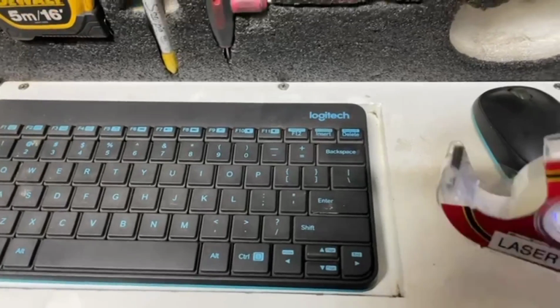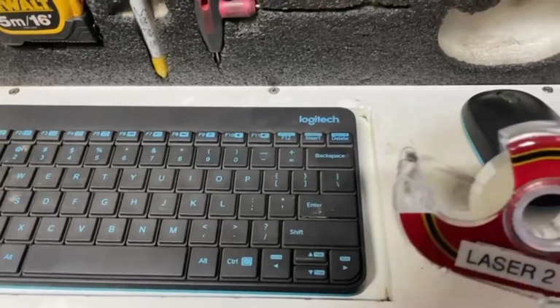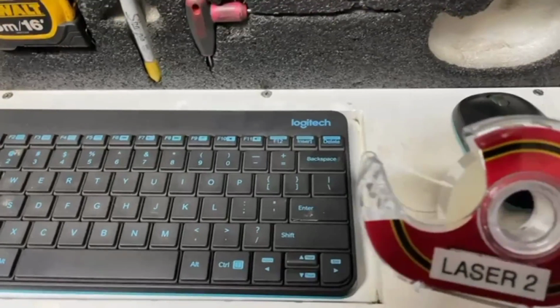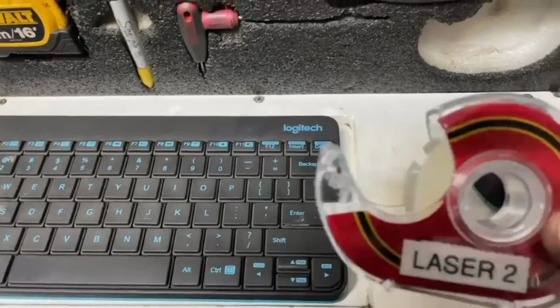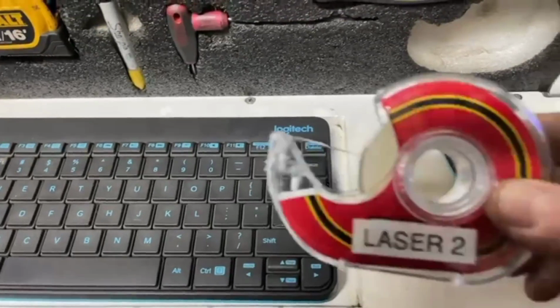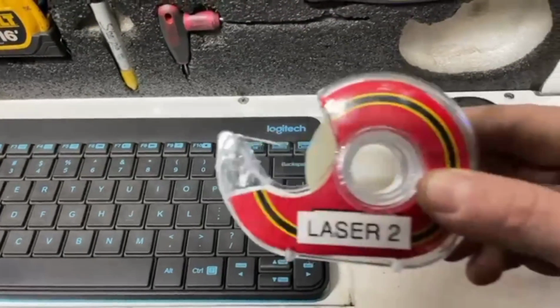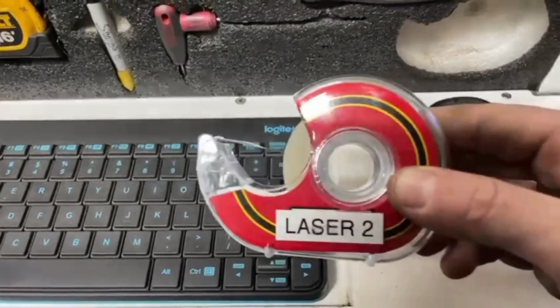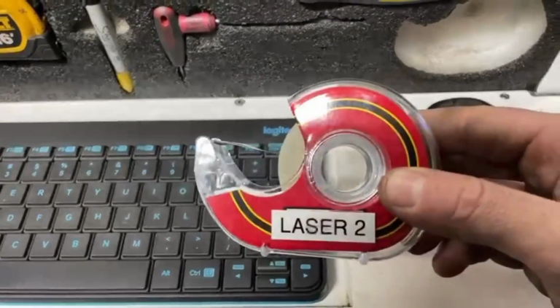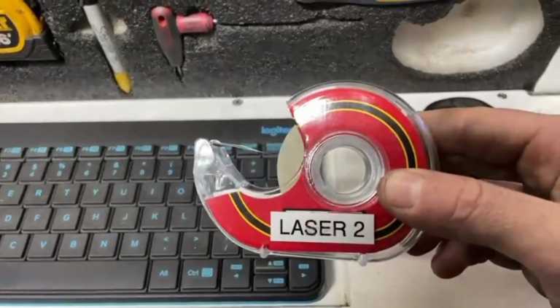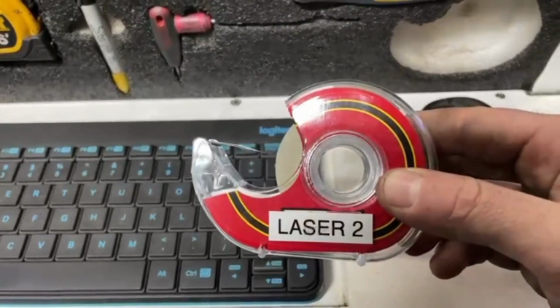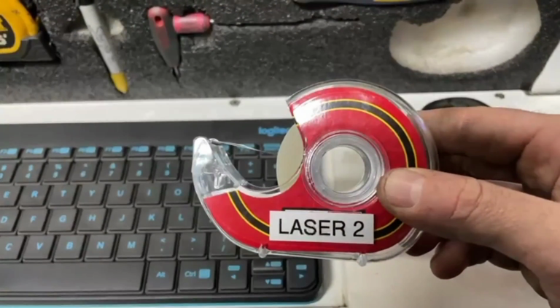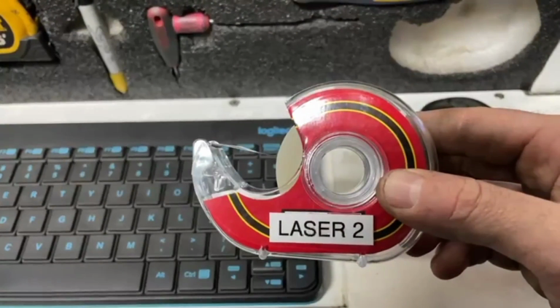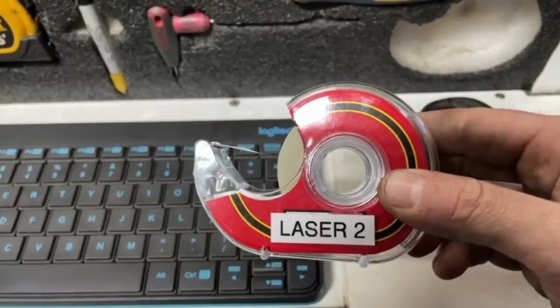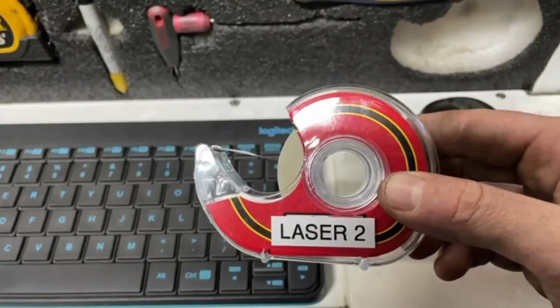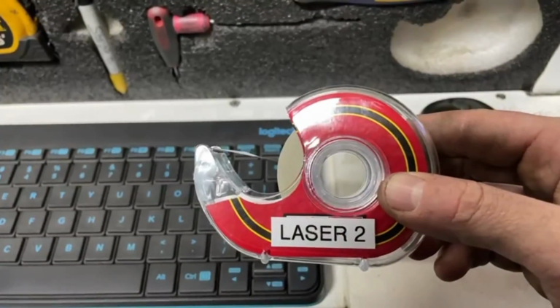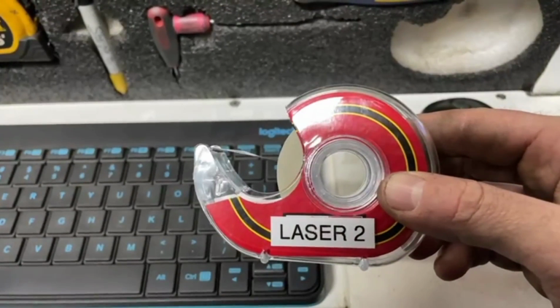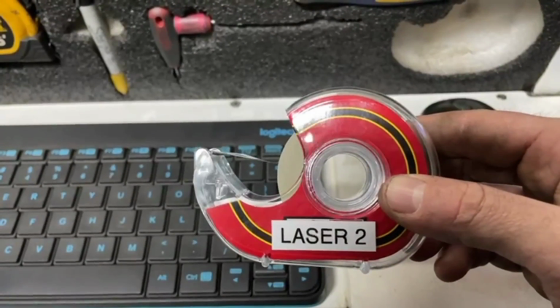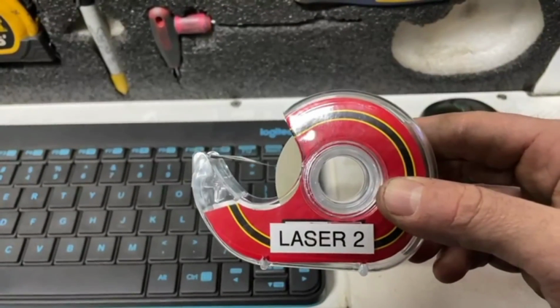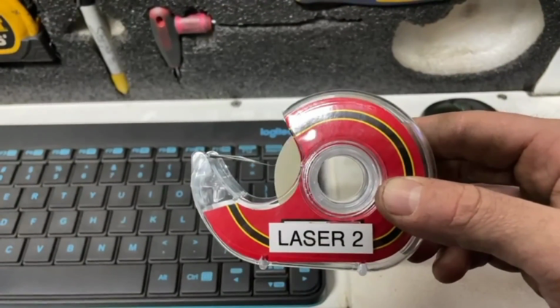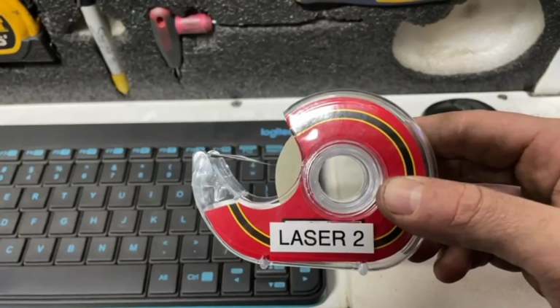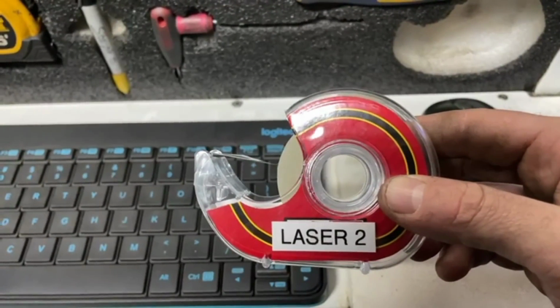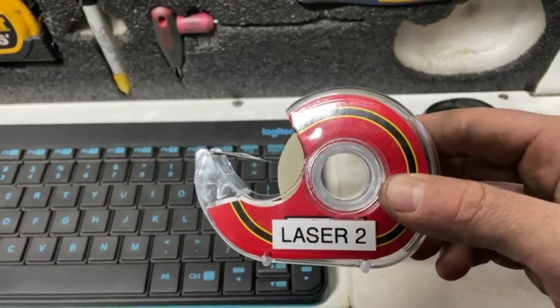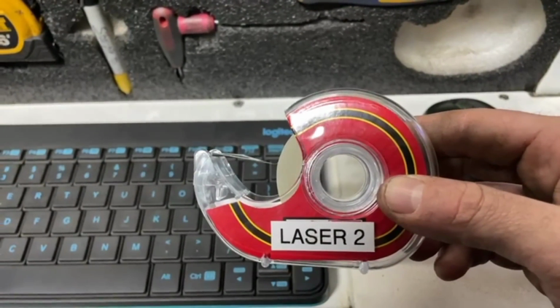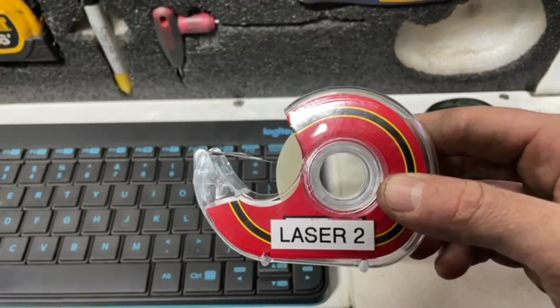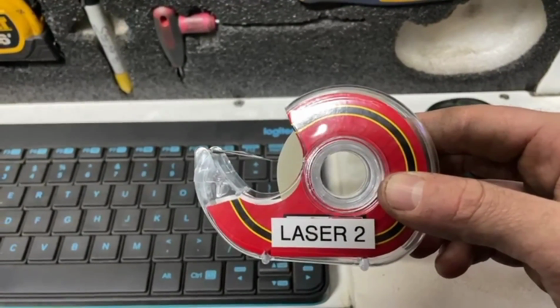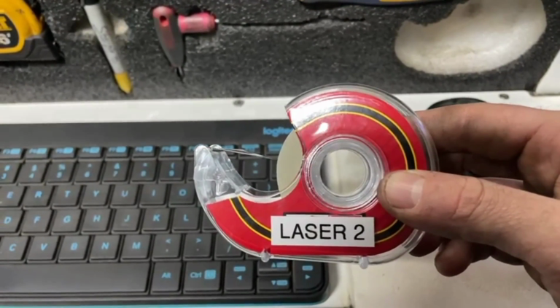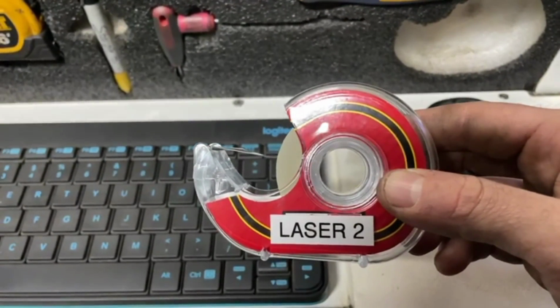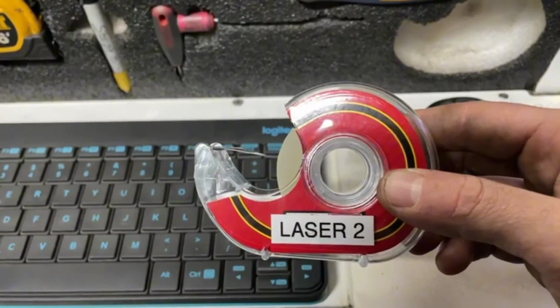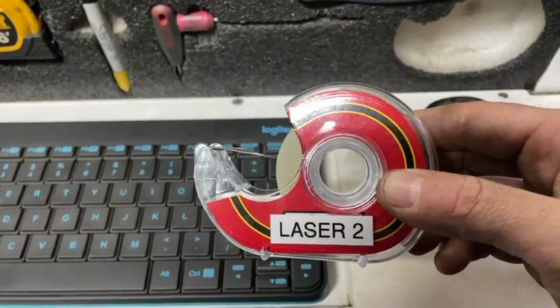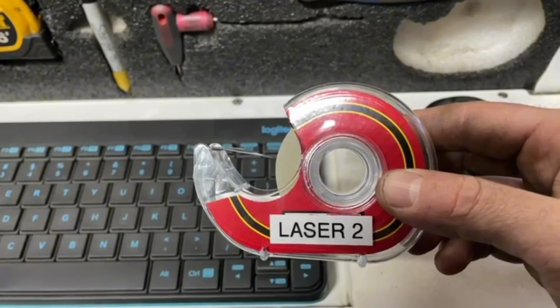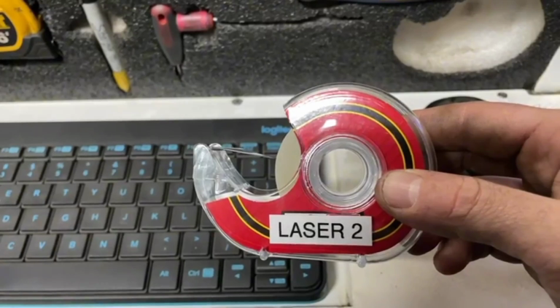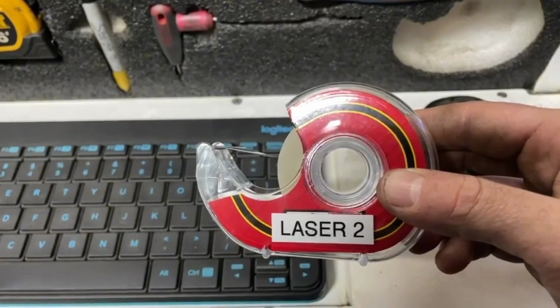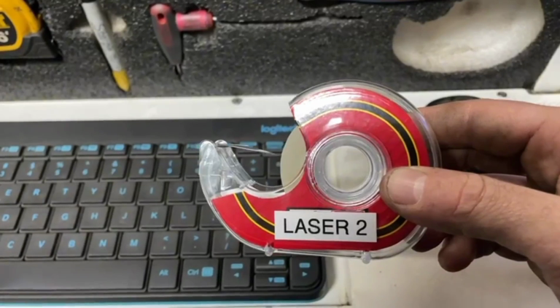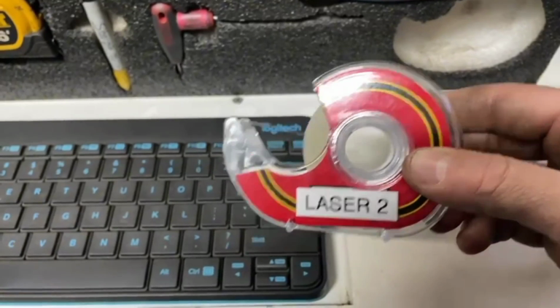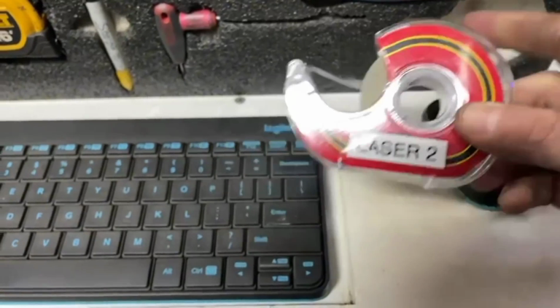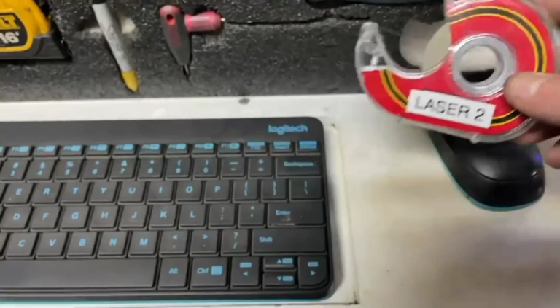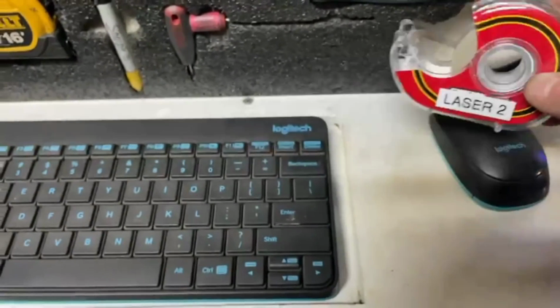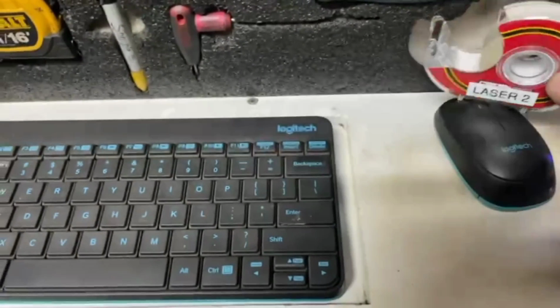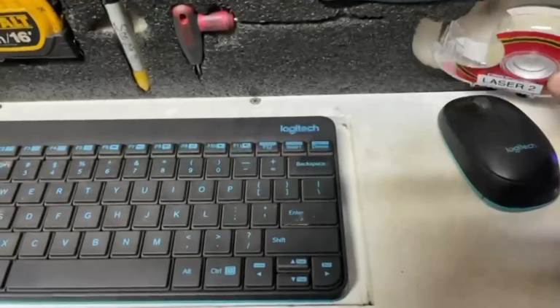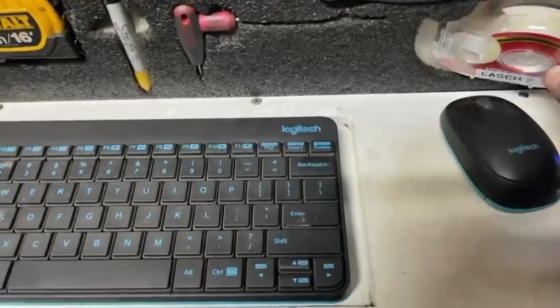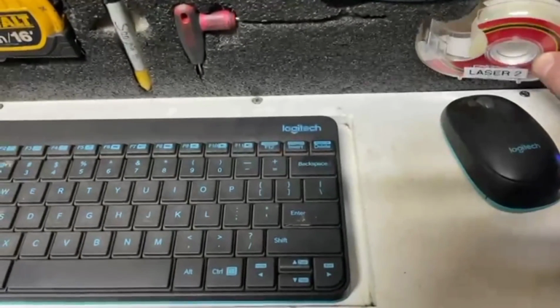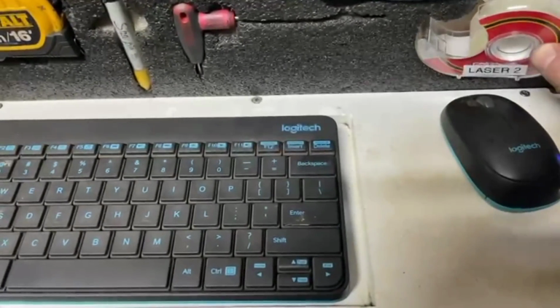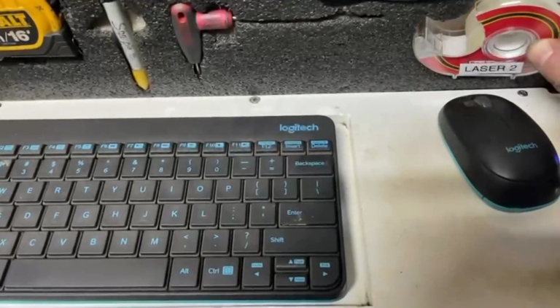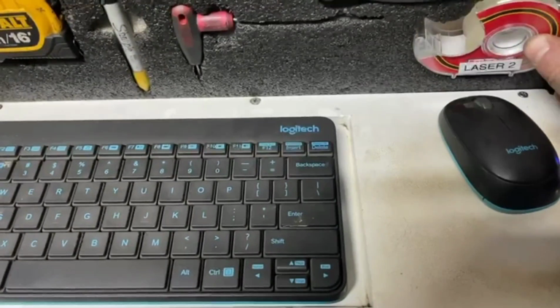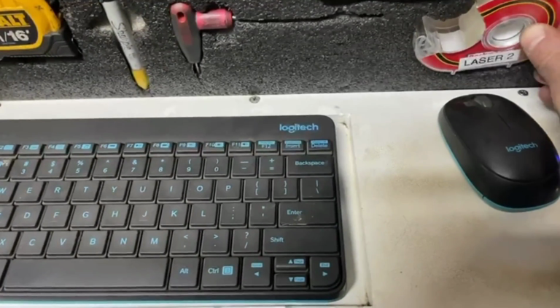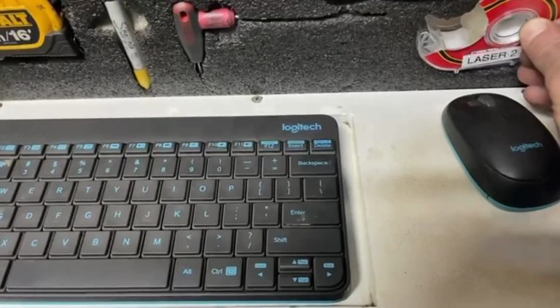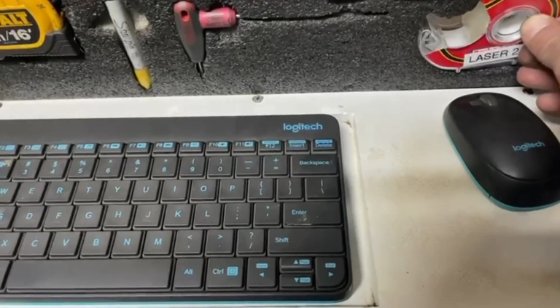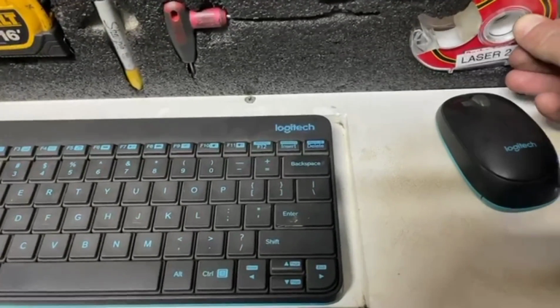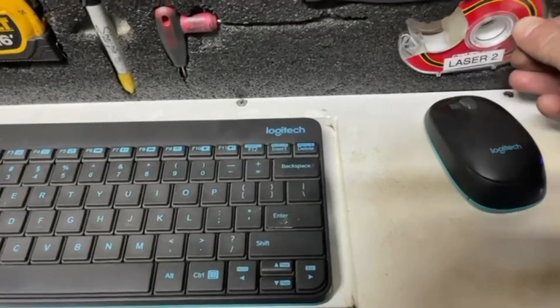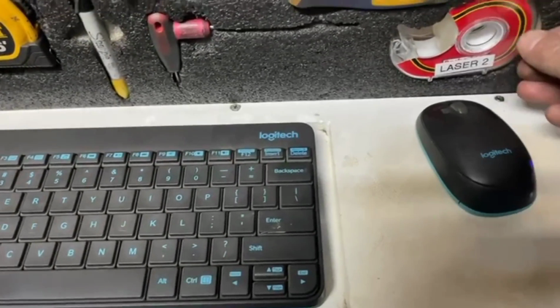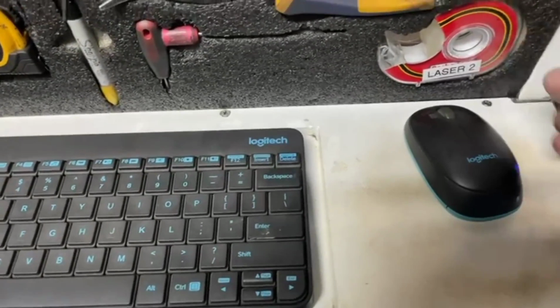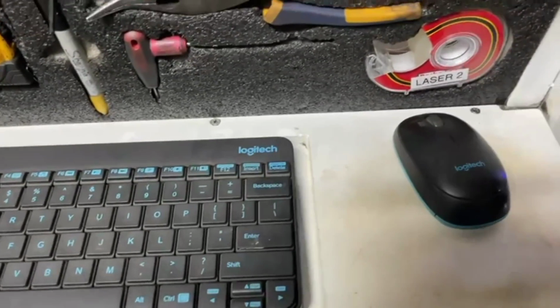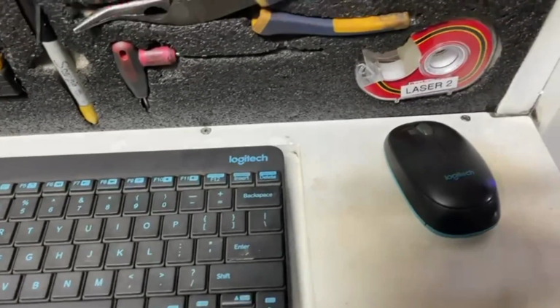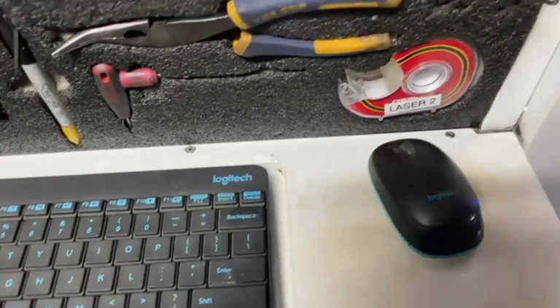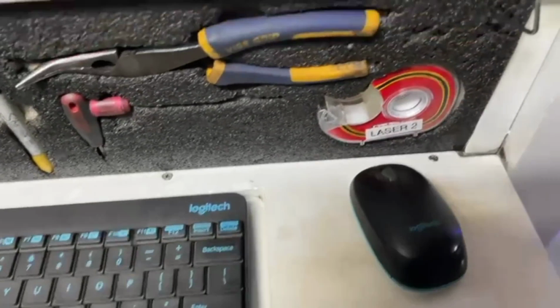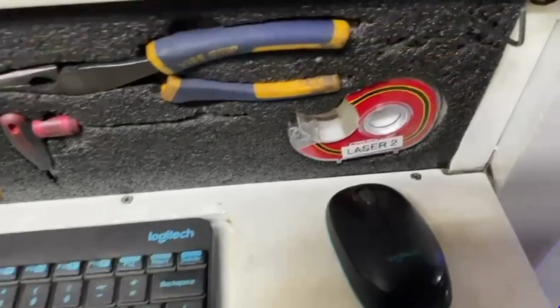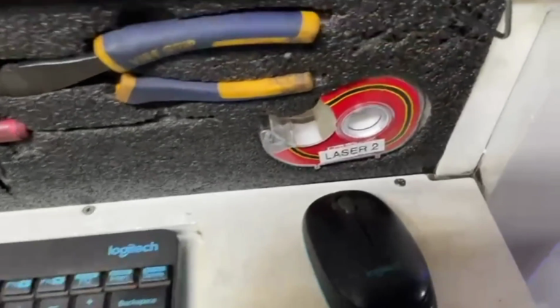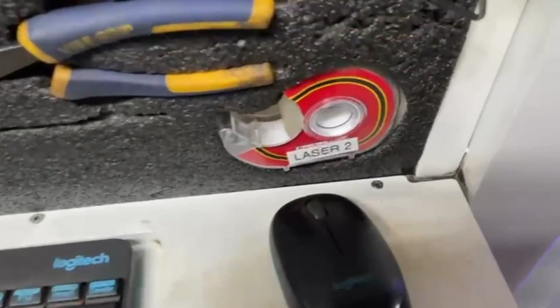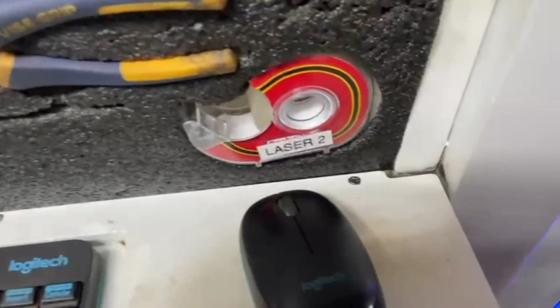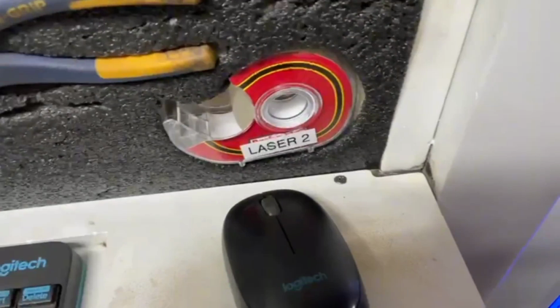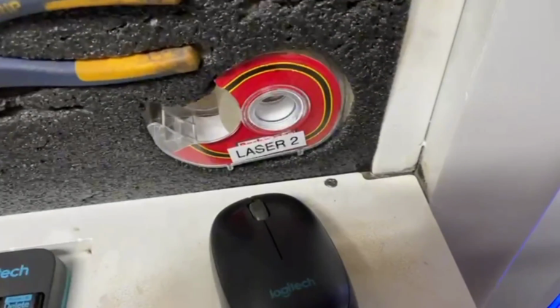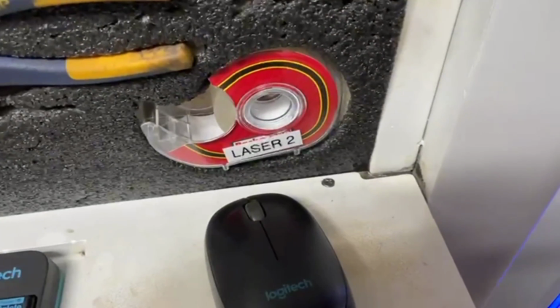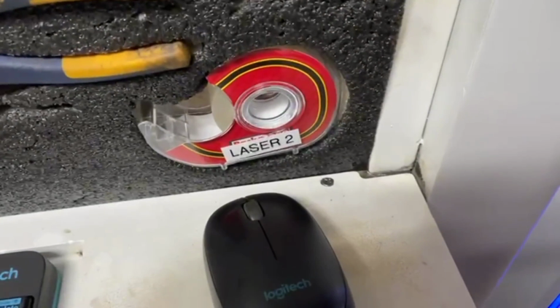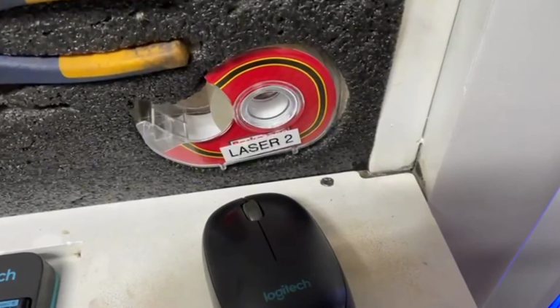The tape dispensers at the lasers were all pretty worn out, so I've just replaced them with some nice new ones, and labelled each one to say which laser it came from.